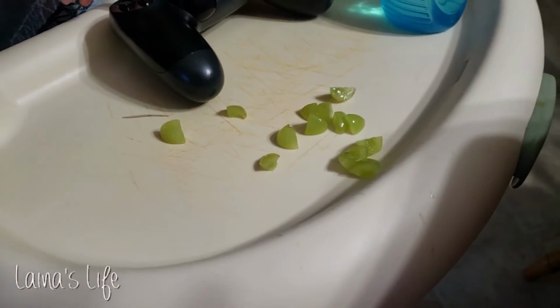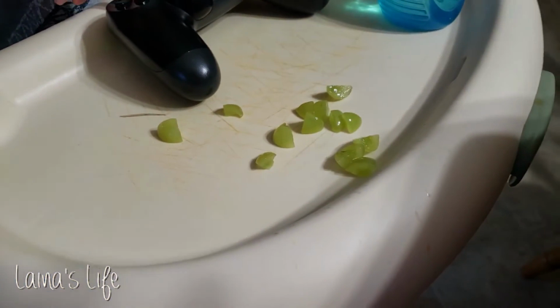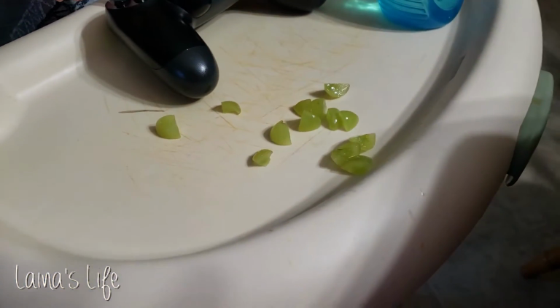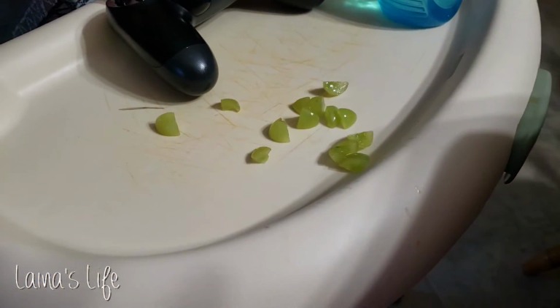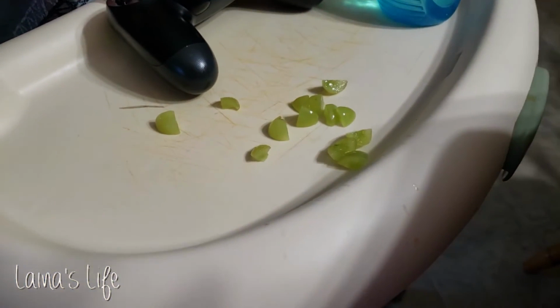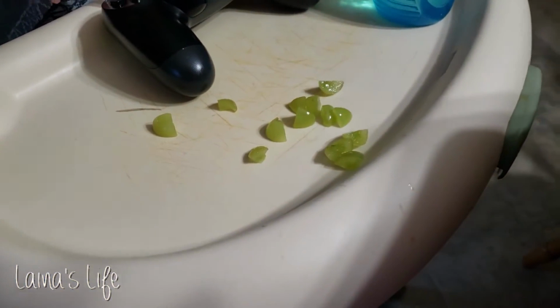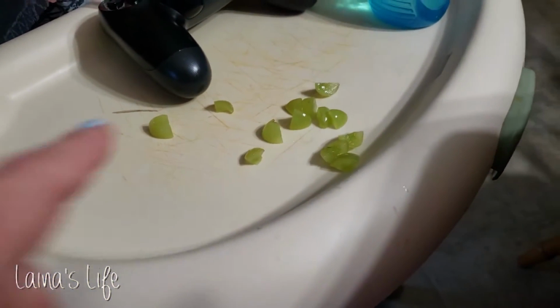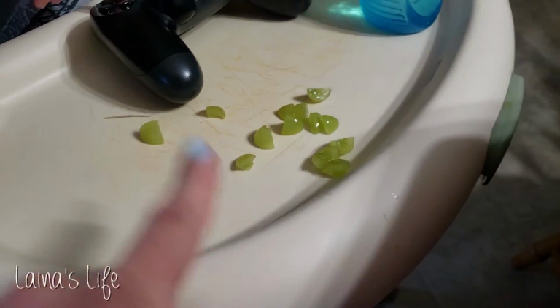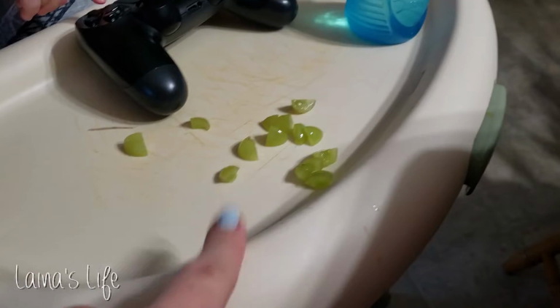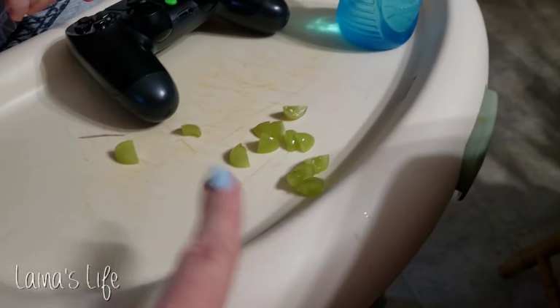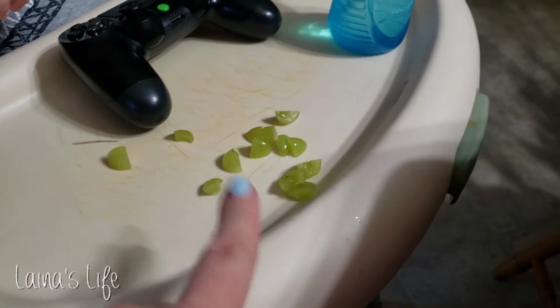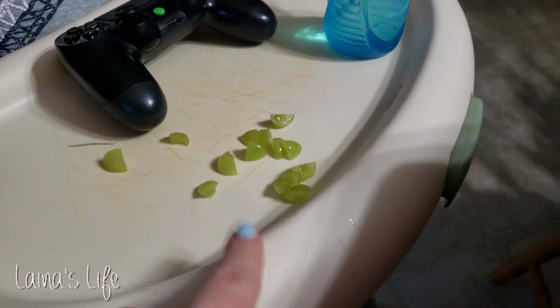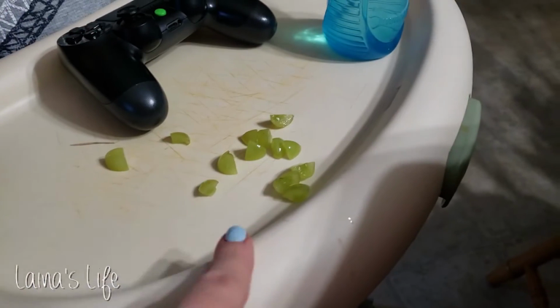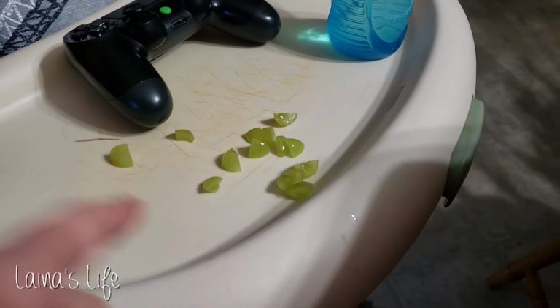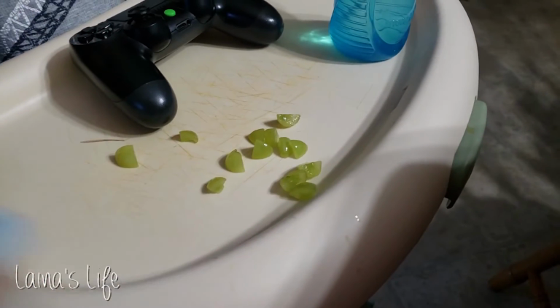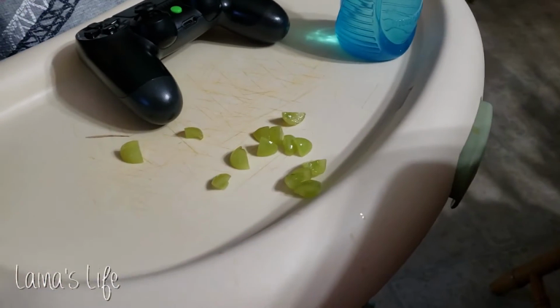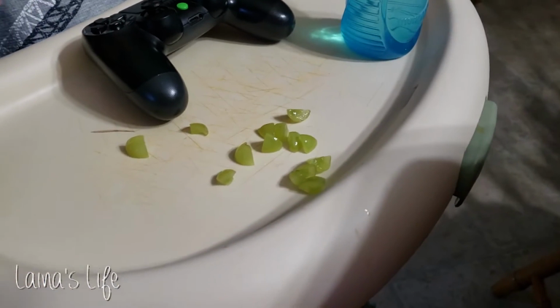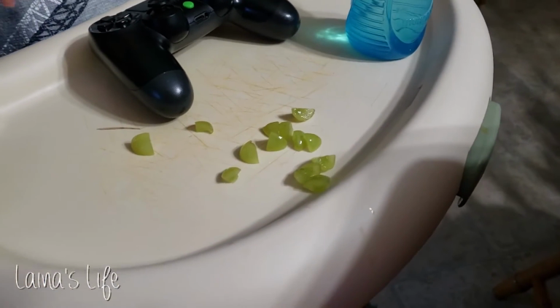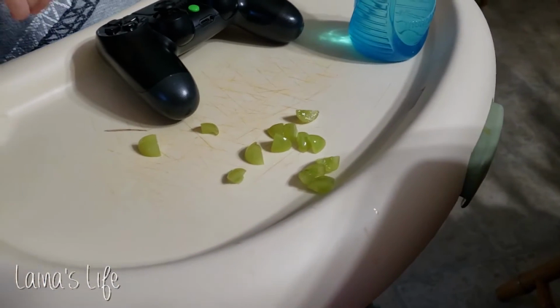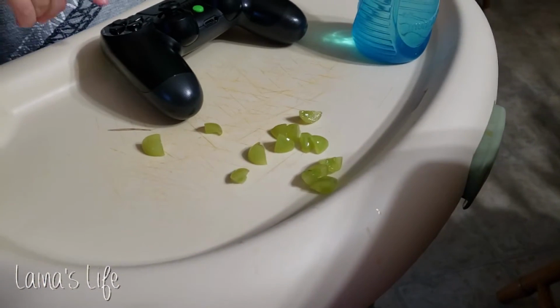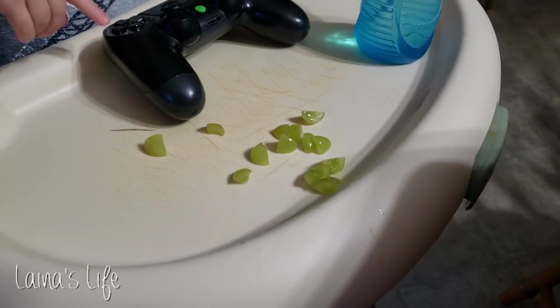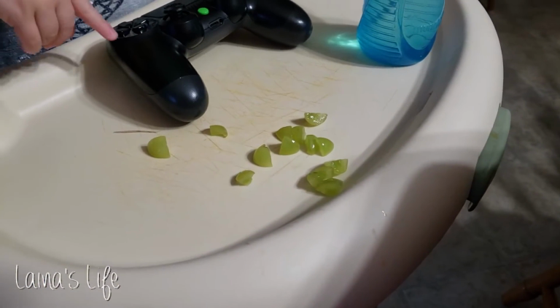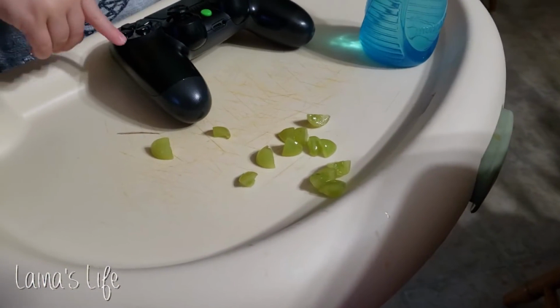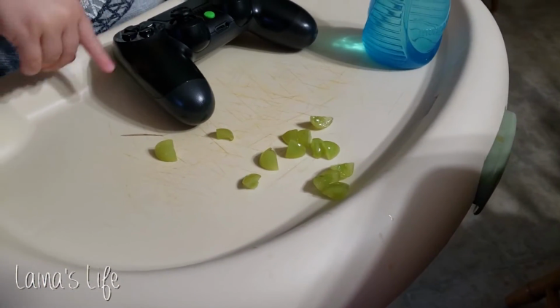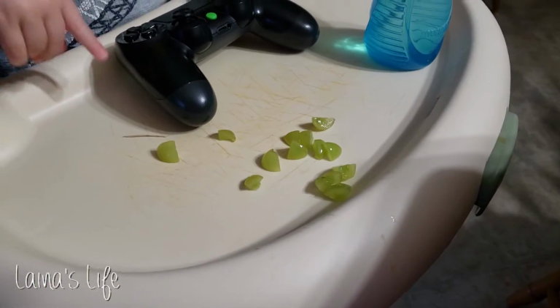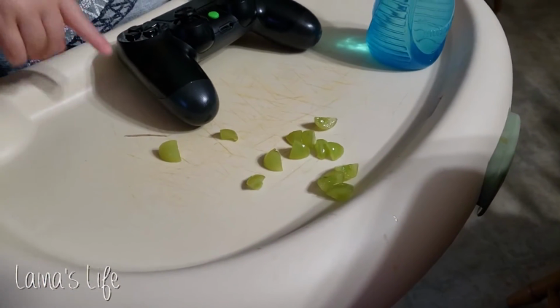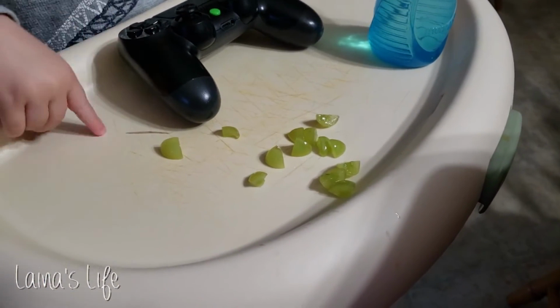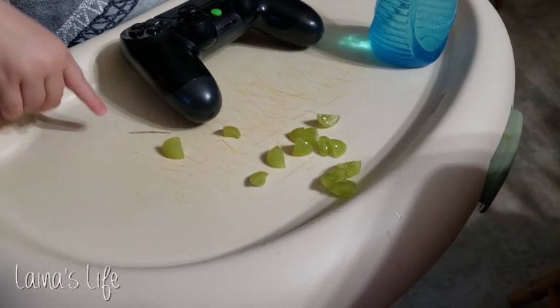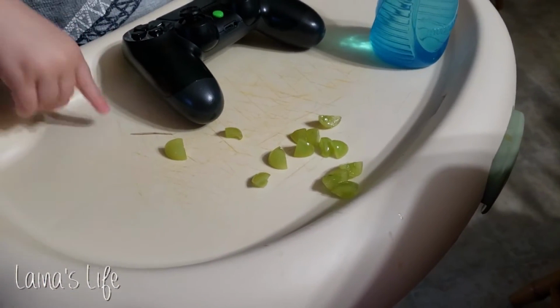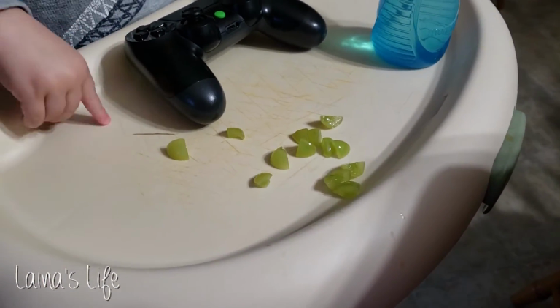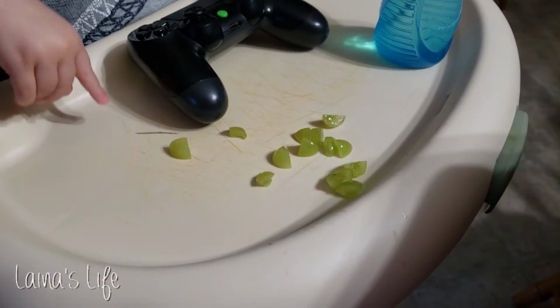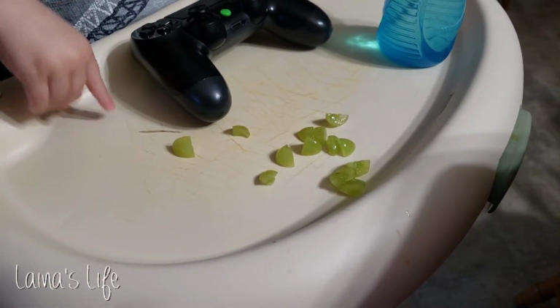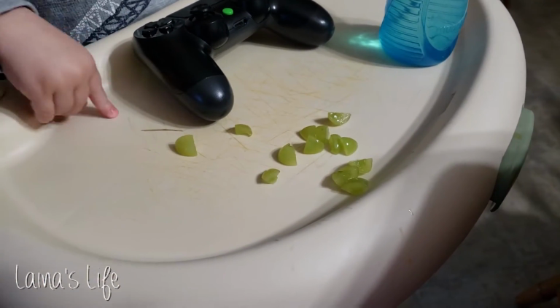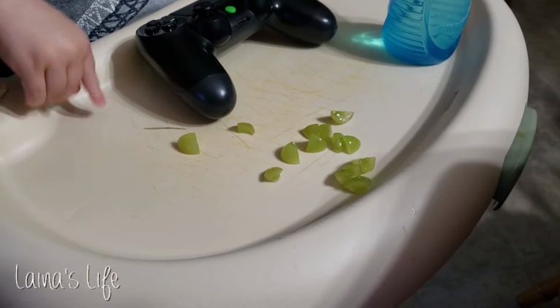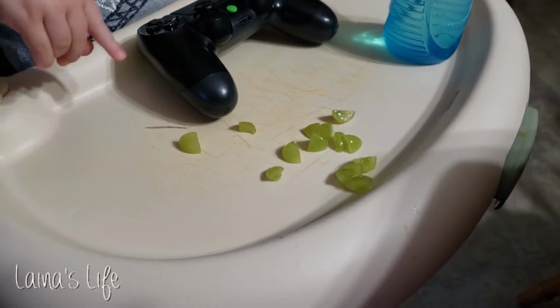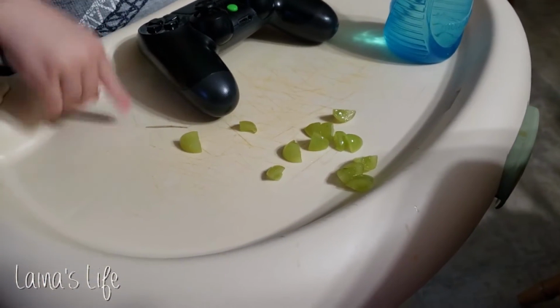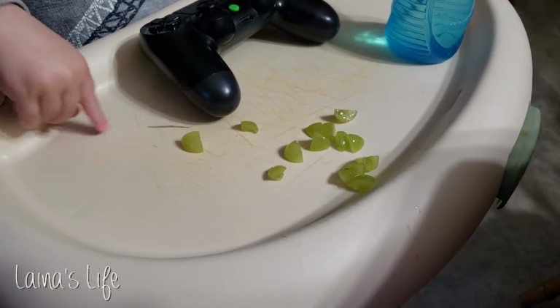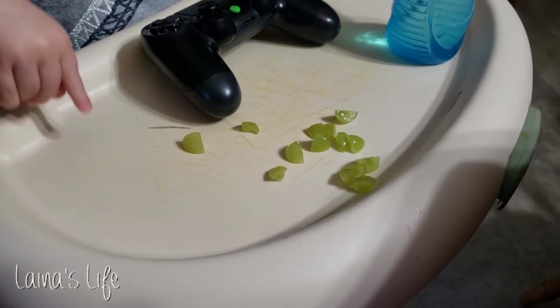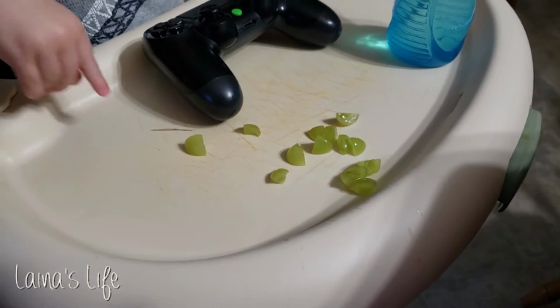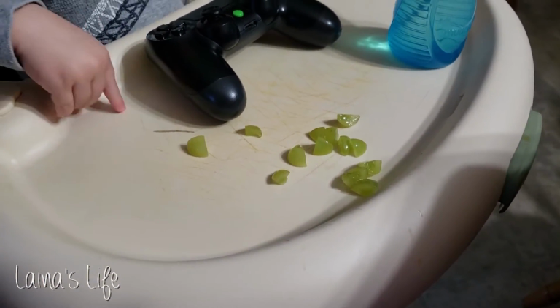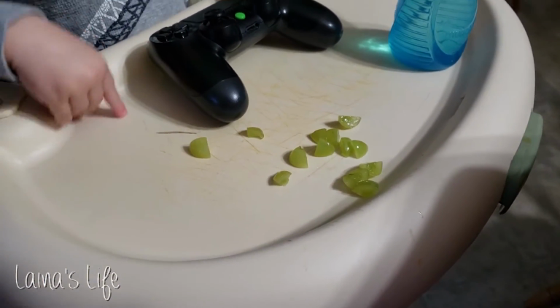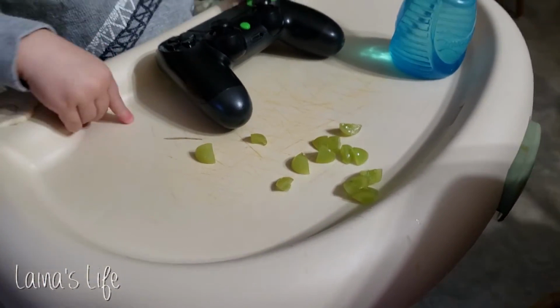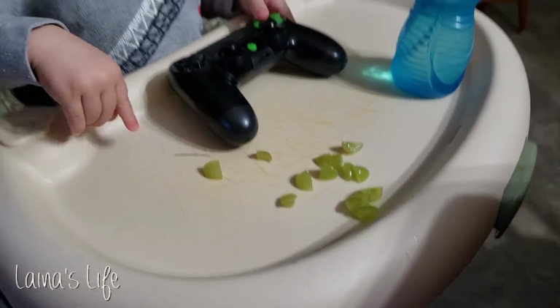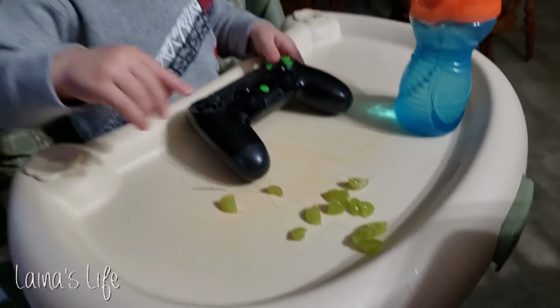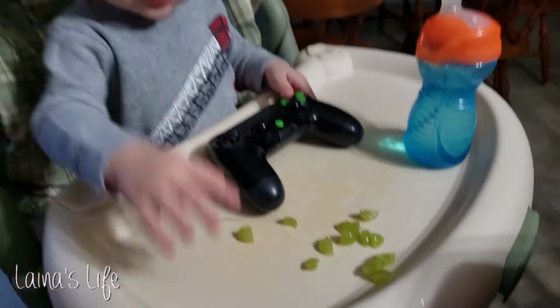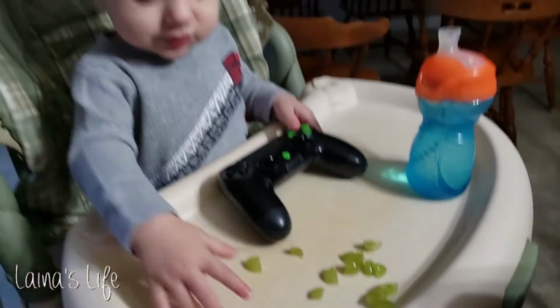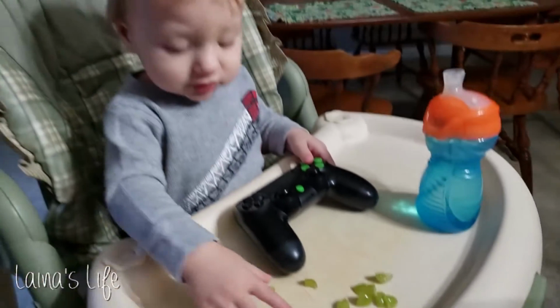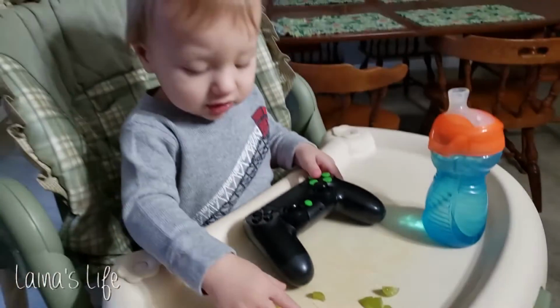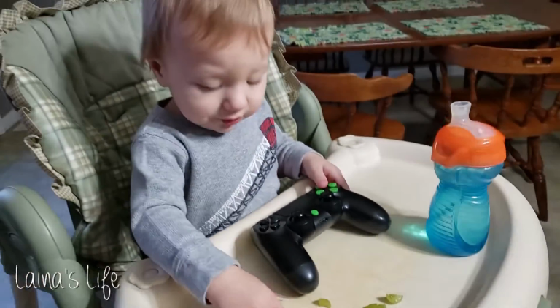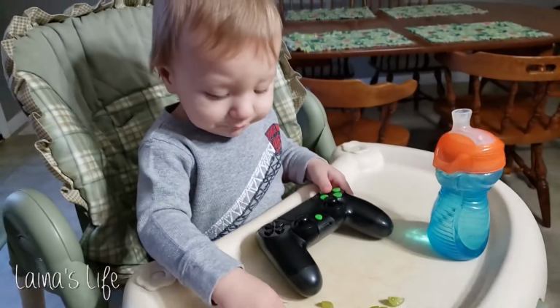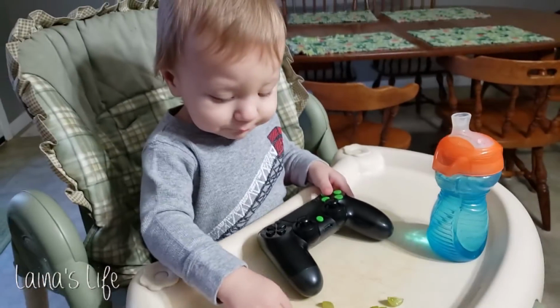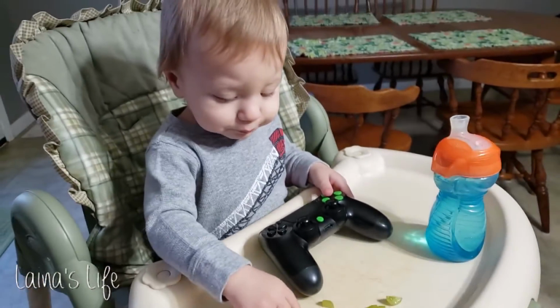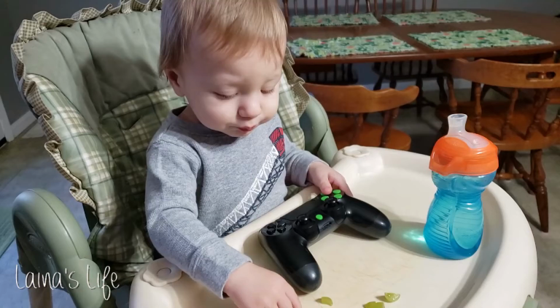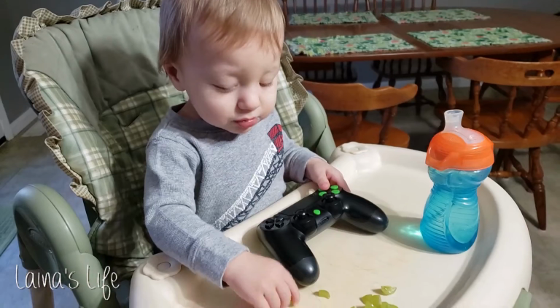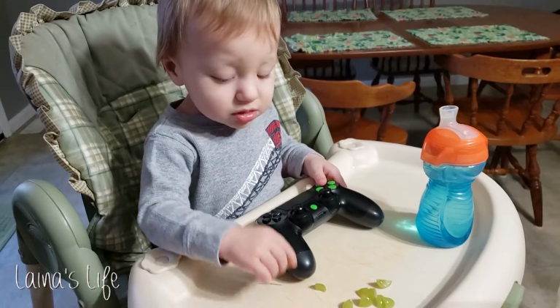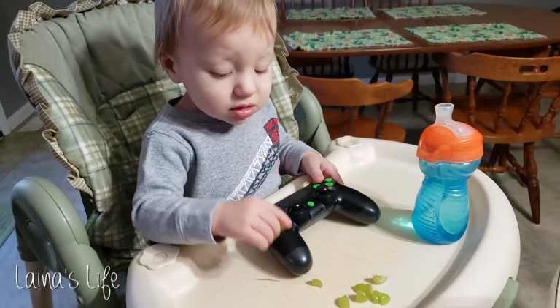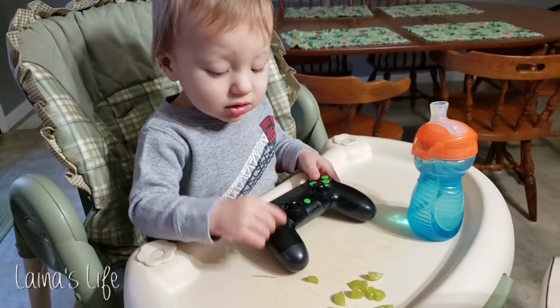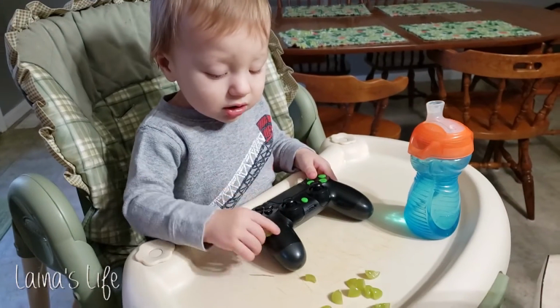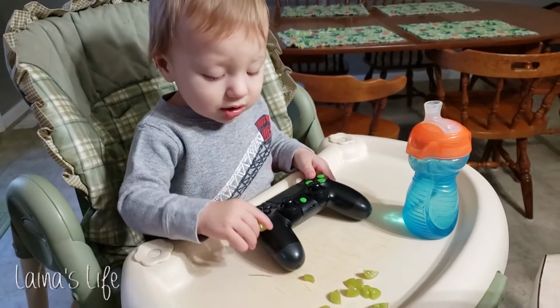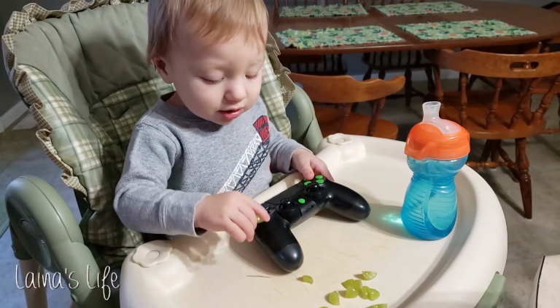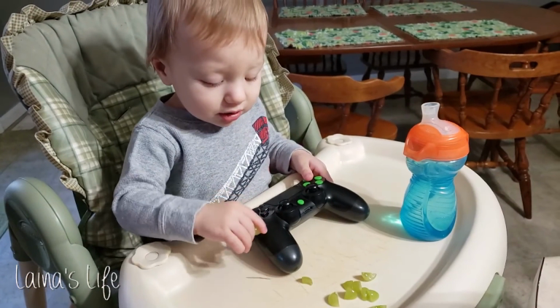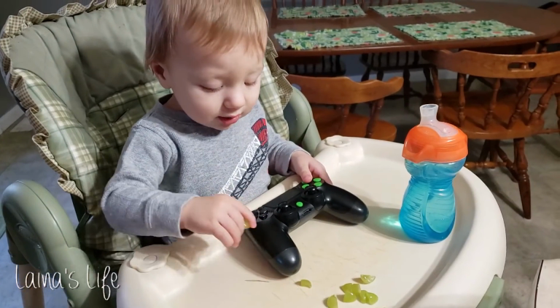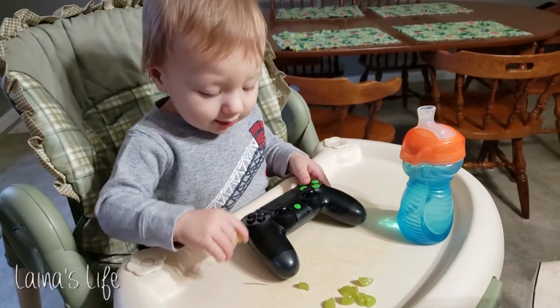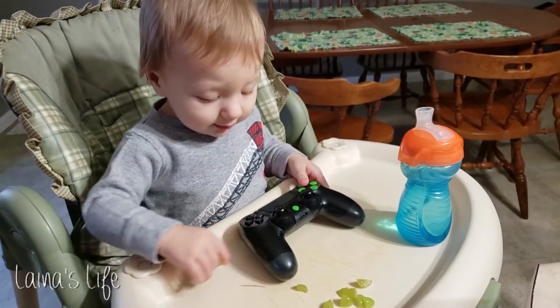We started off the morning with some grapes. The boys love having fruit for a snack, and on this particular day it just so happened to be grapes.